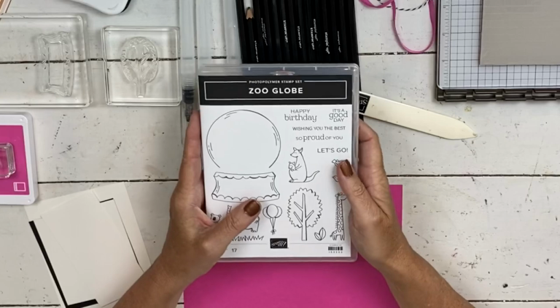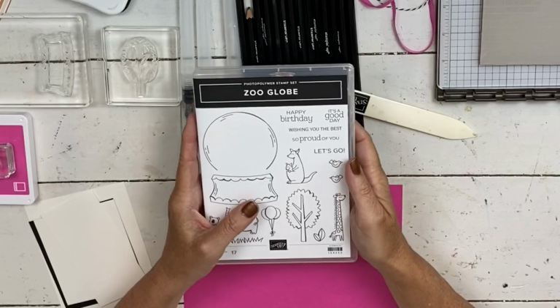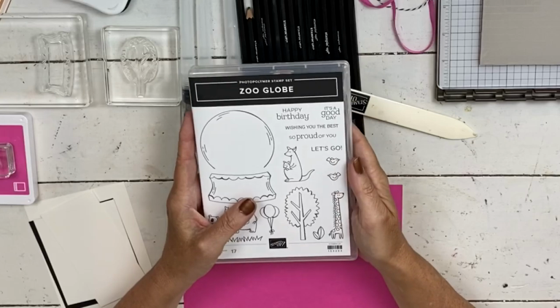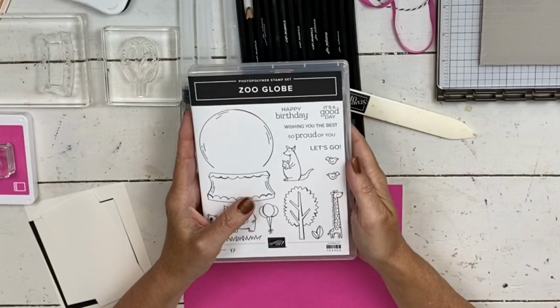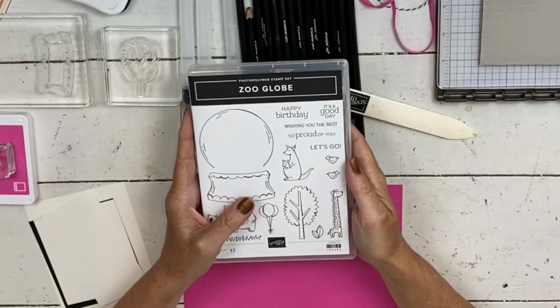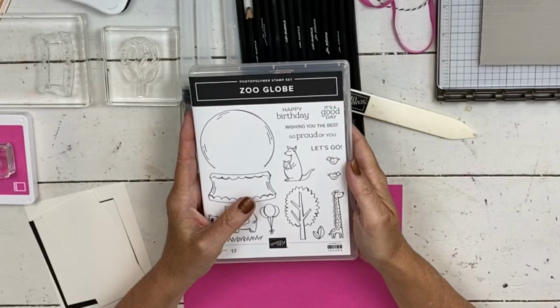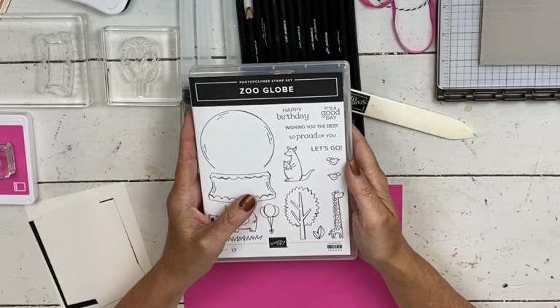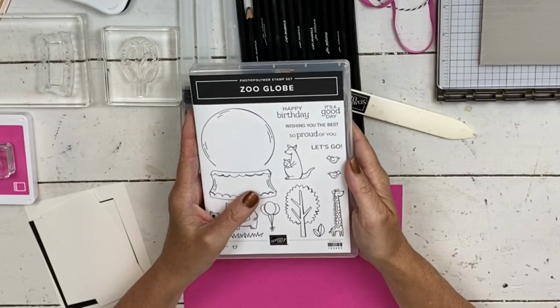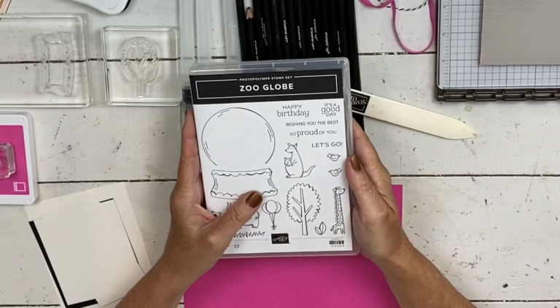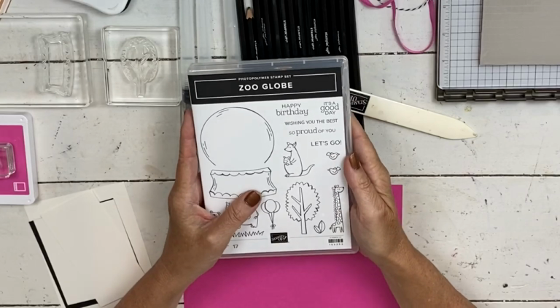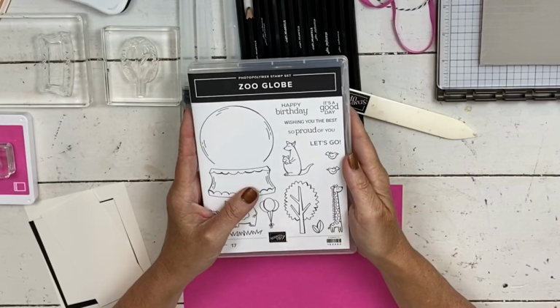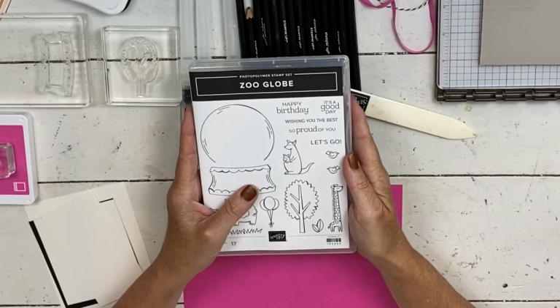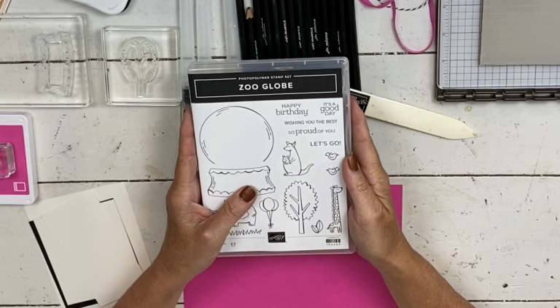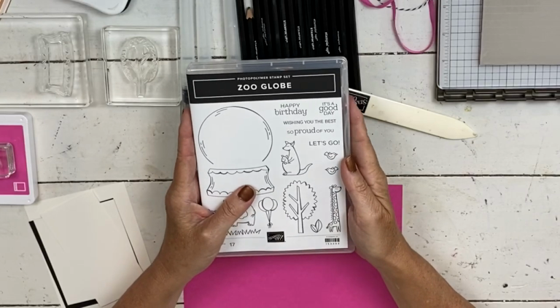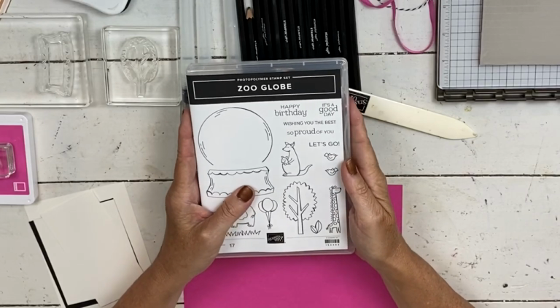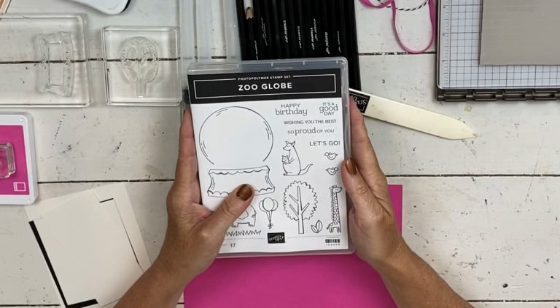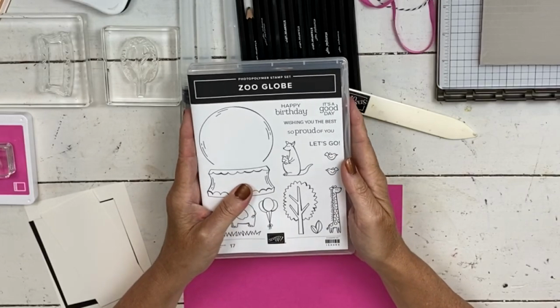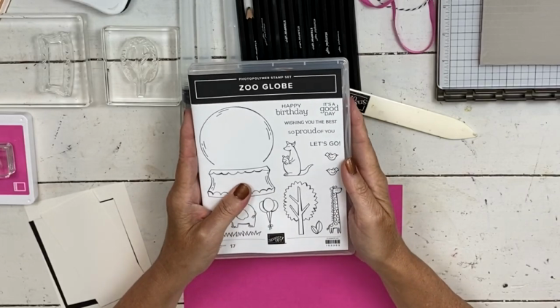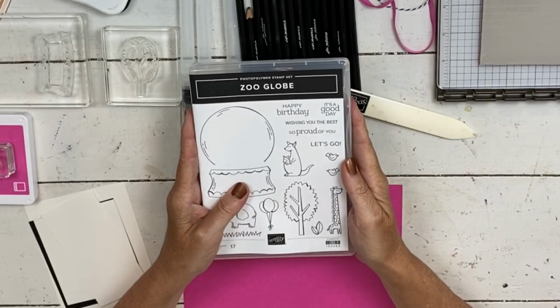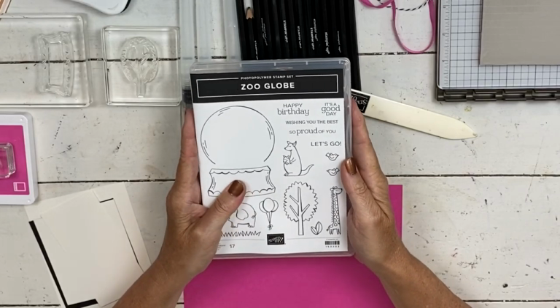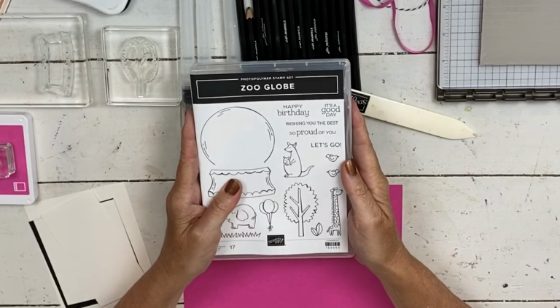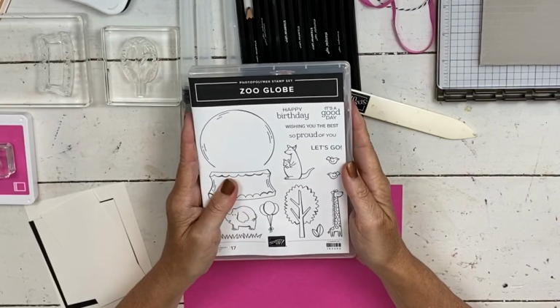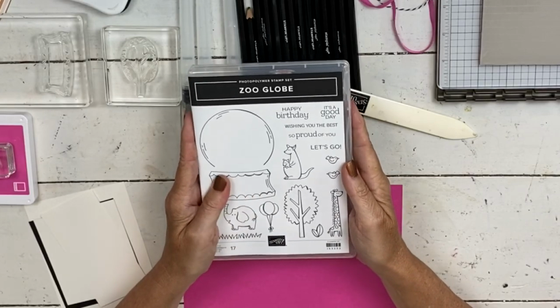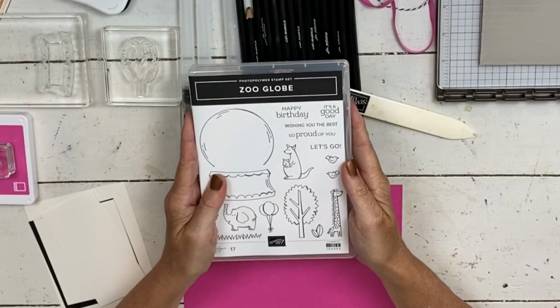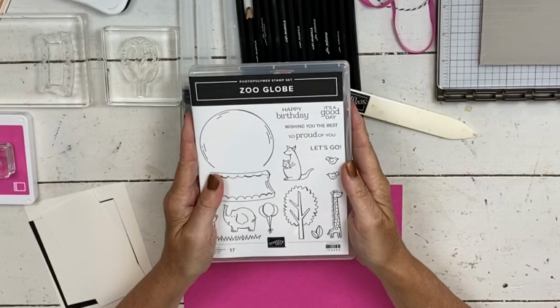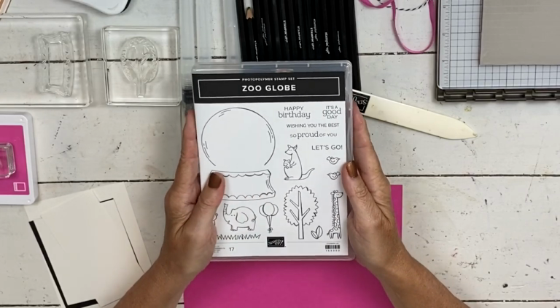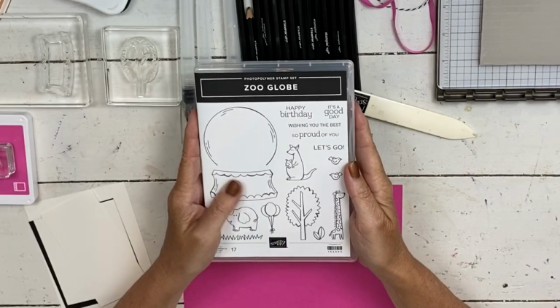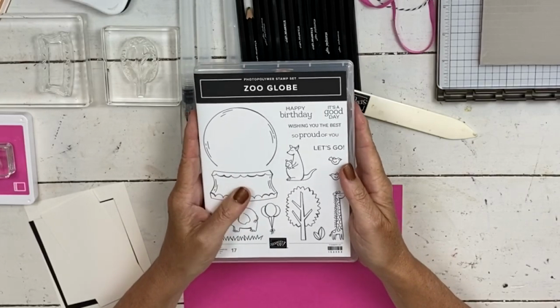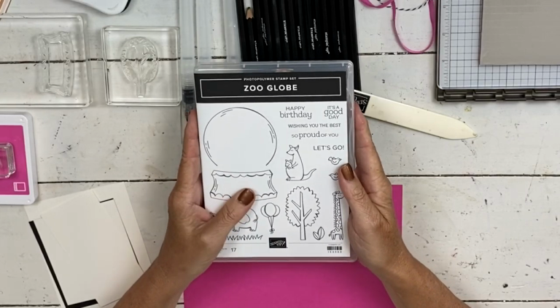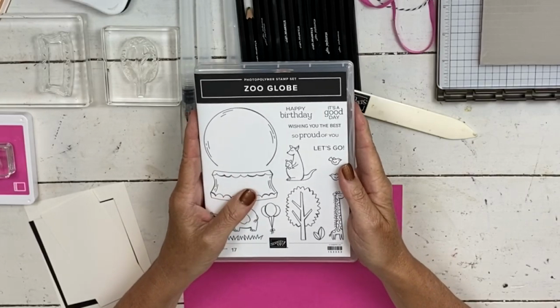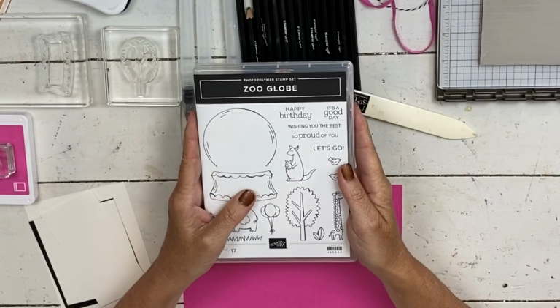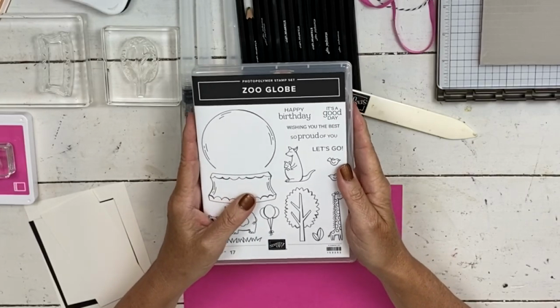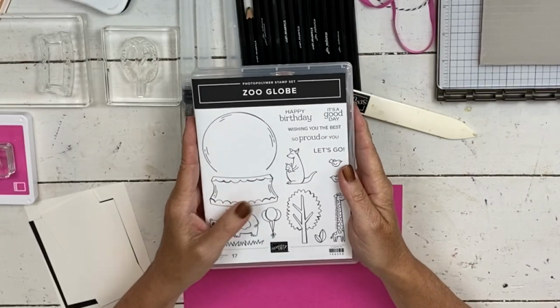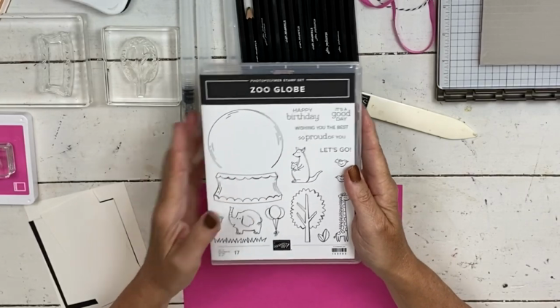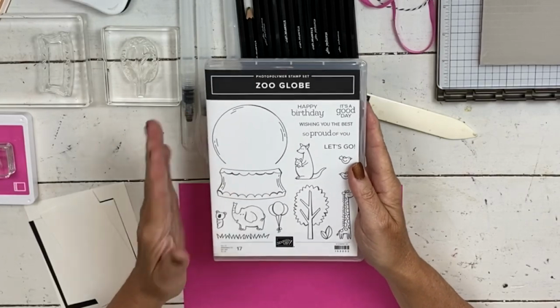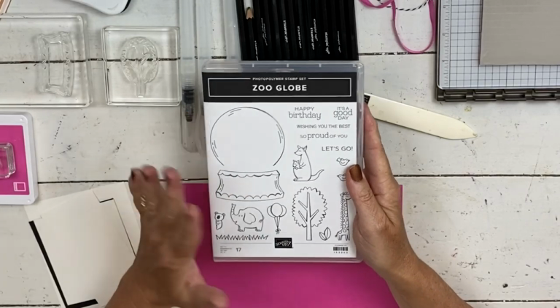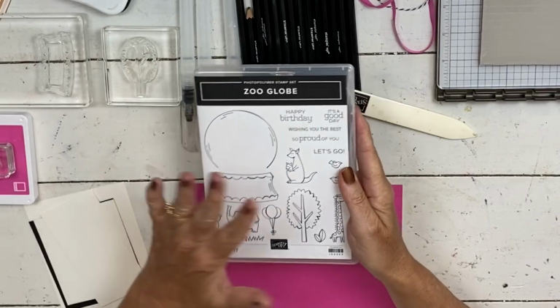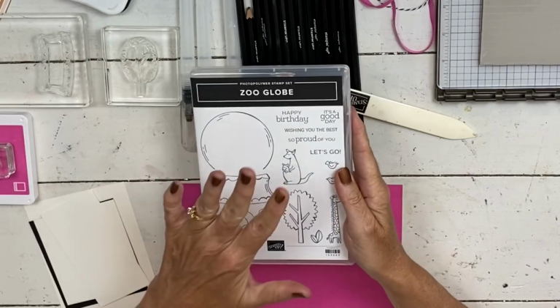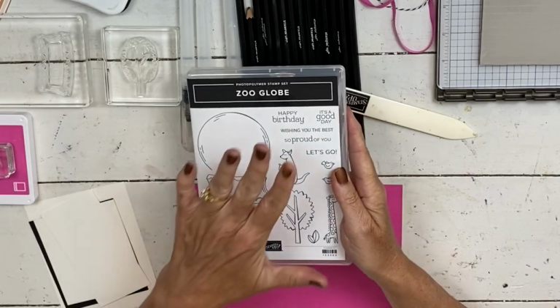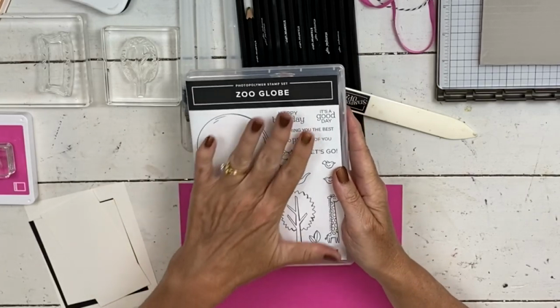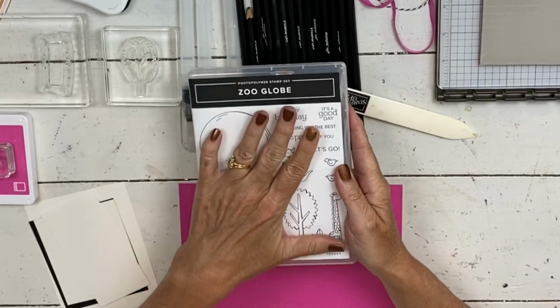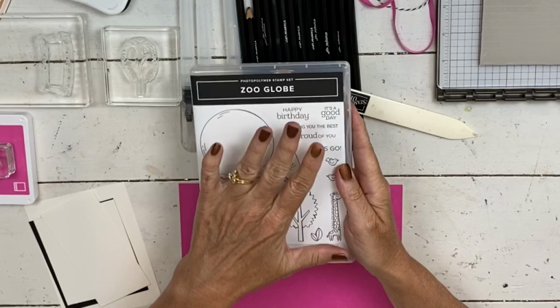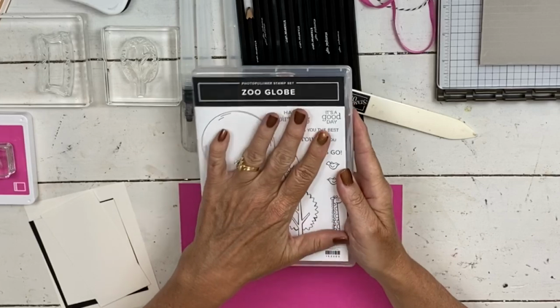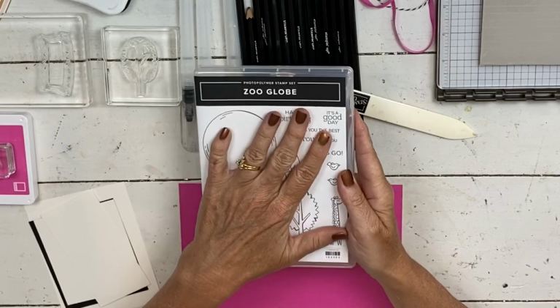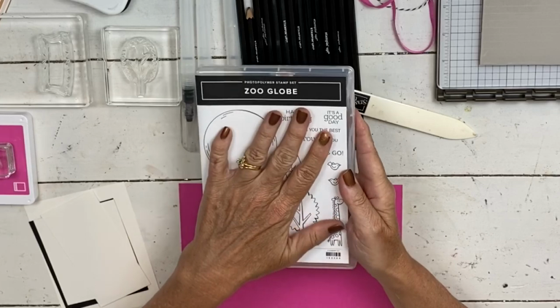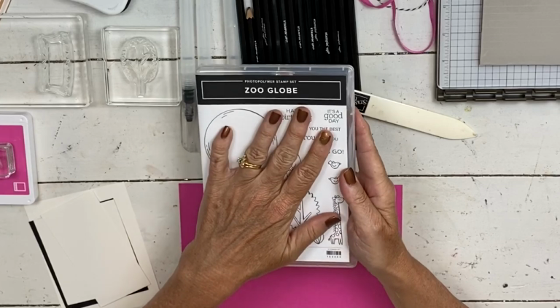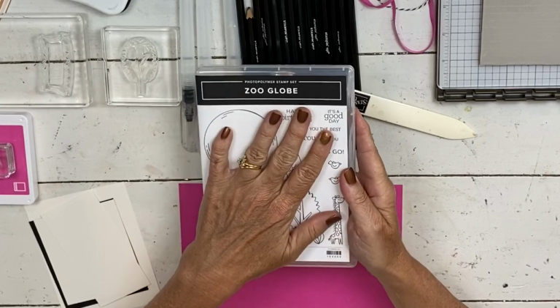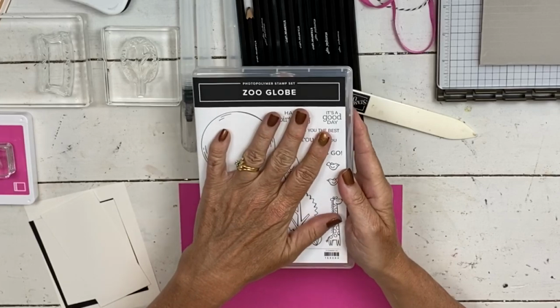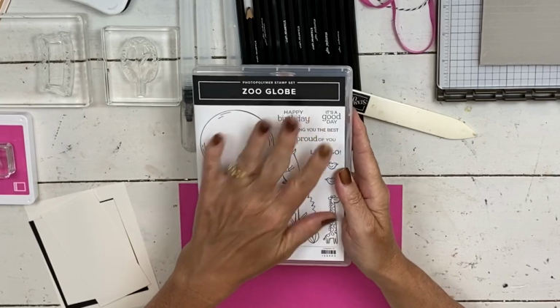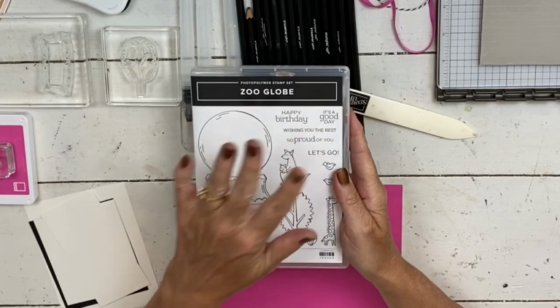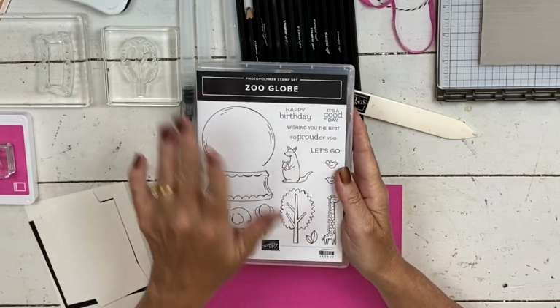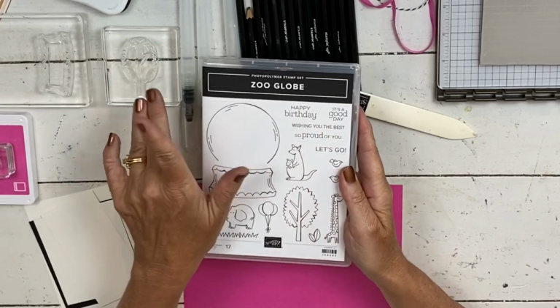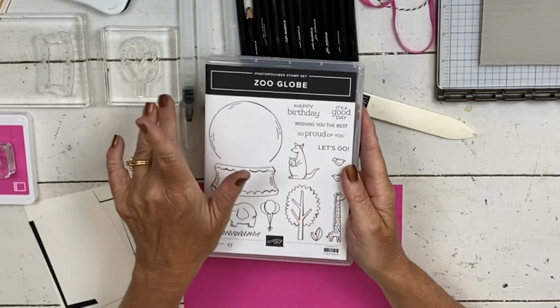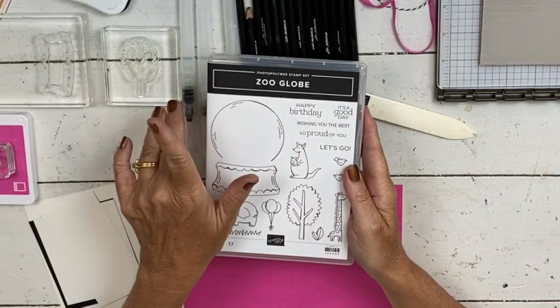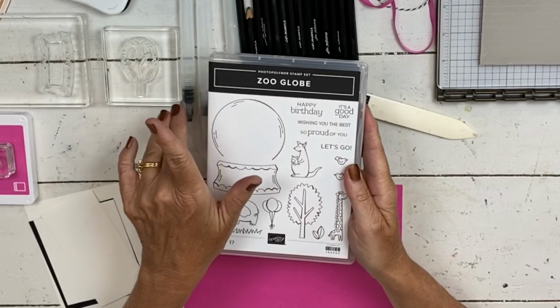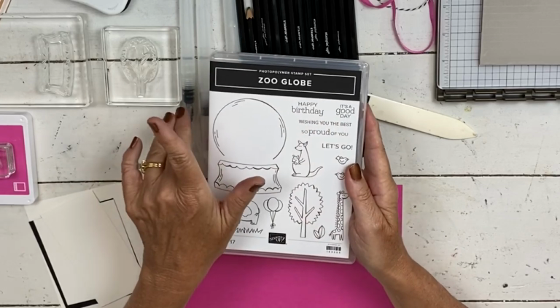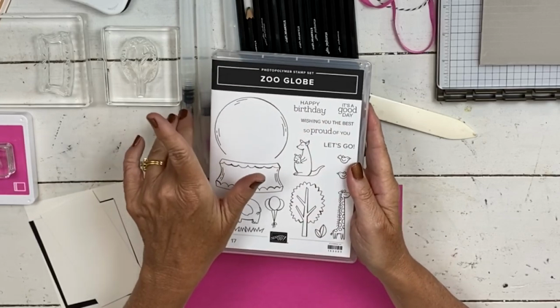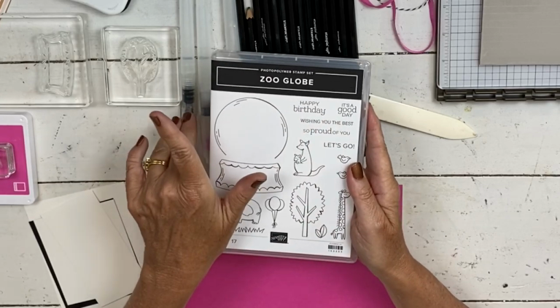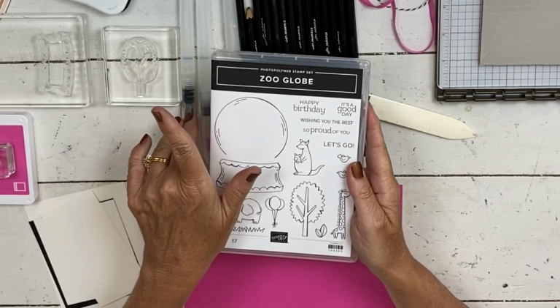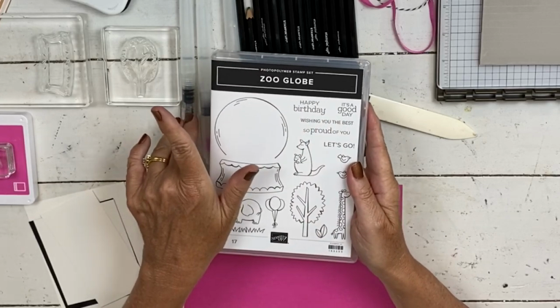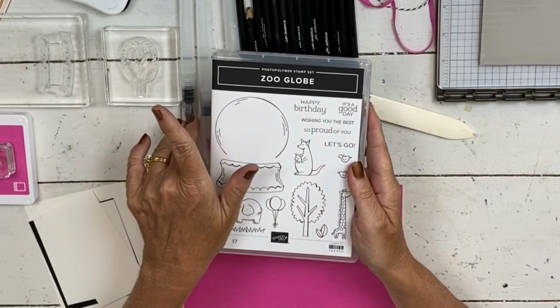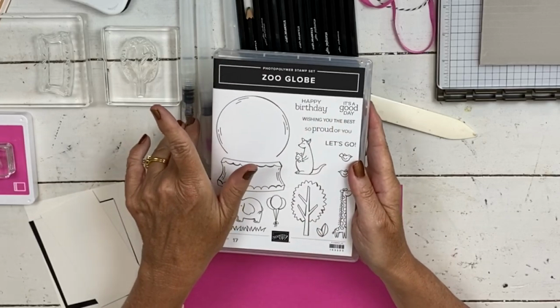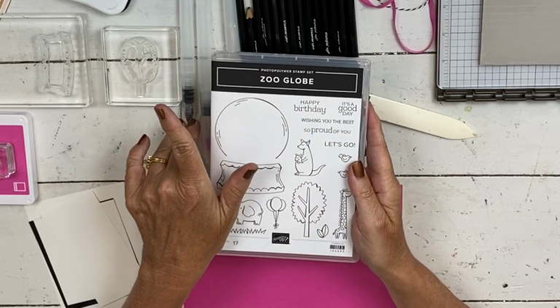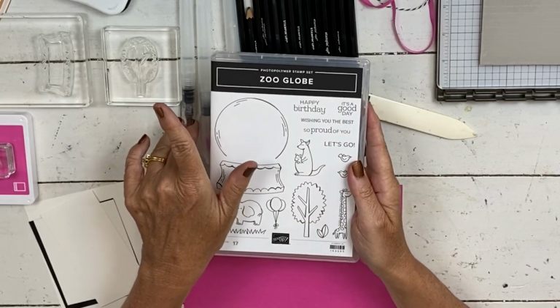Hi, my name is Sheri. Welcome to my stamp studio. So before I get going on today's cards,